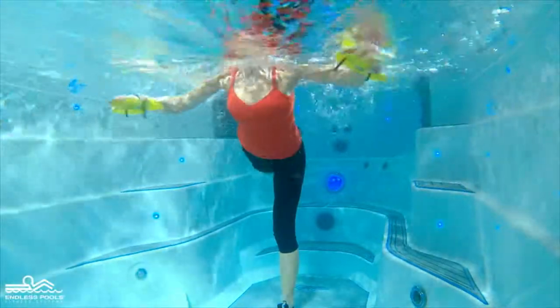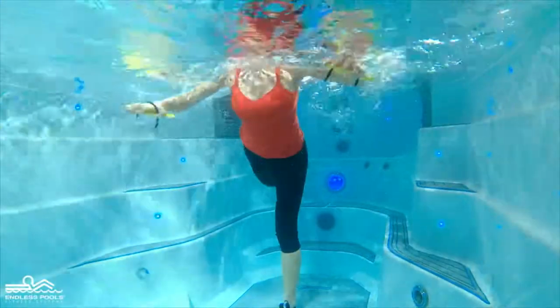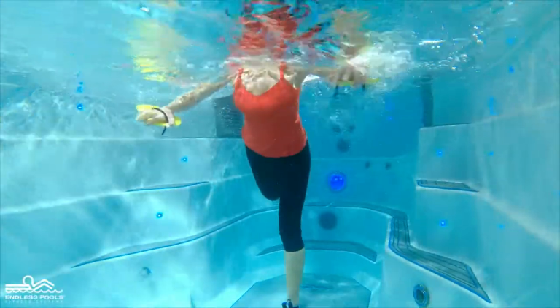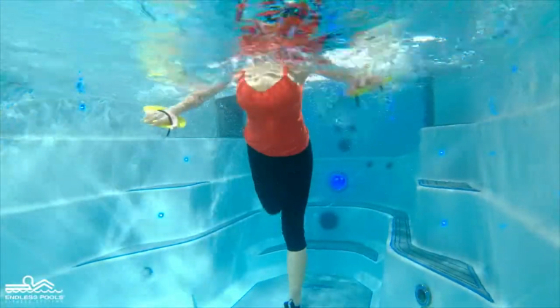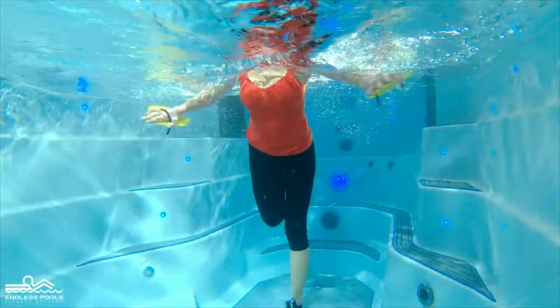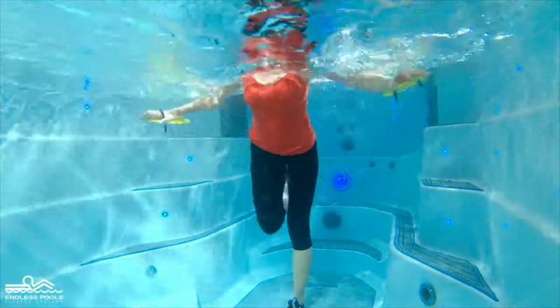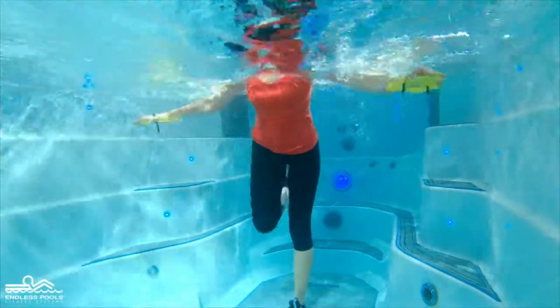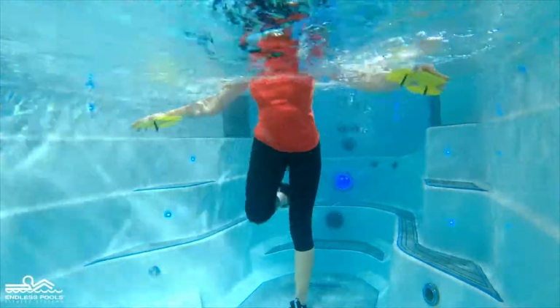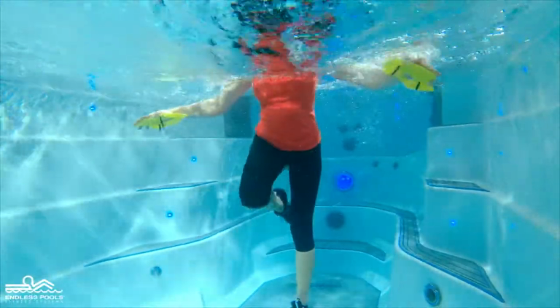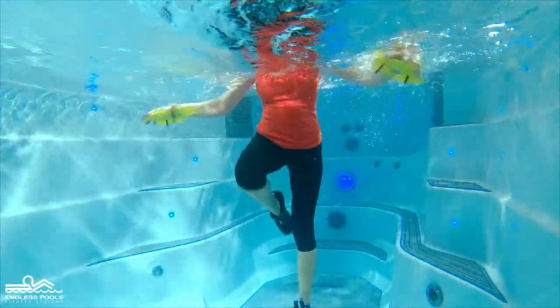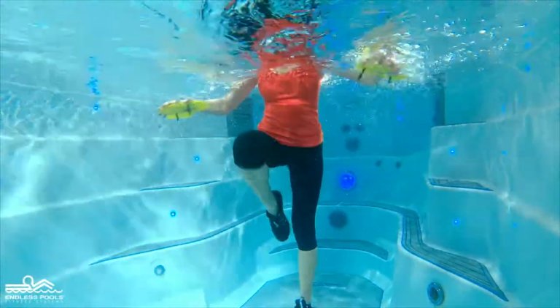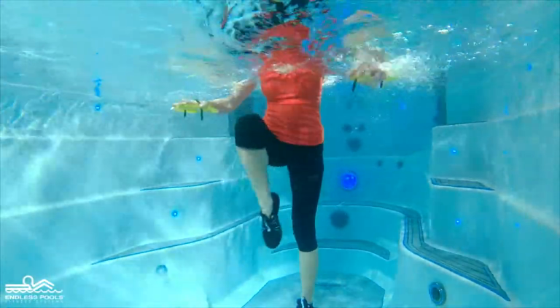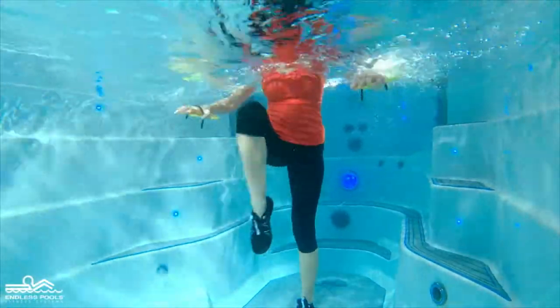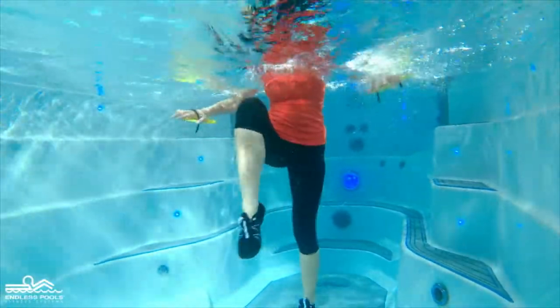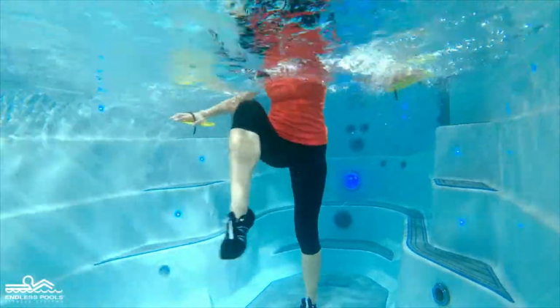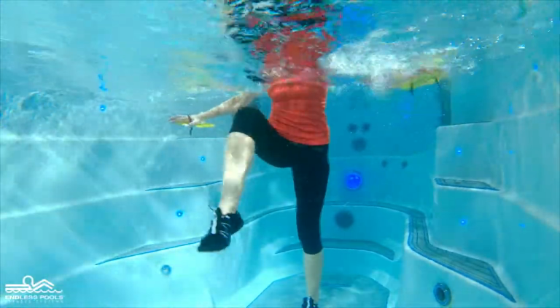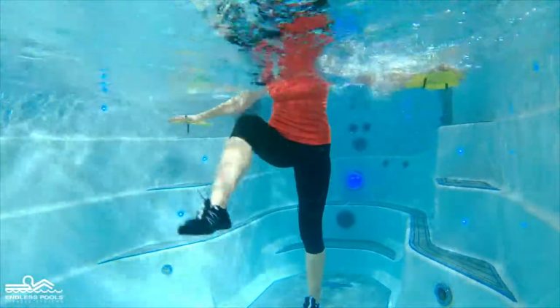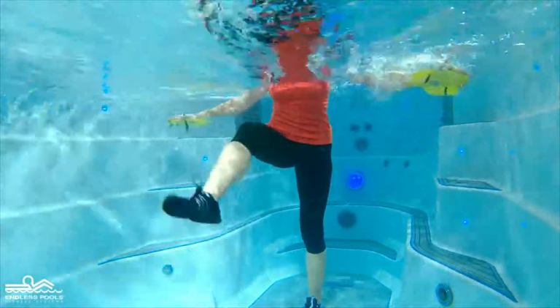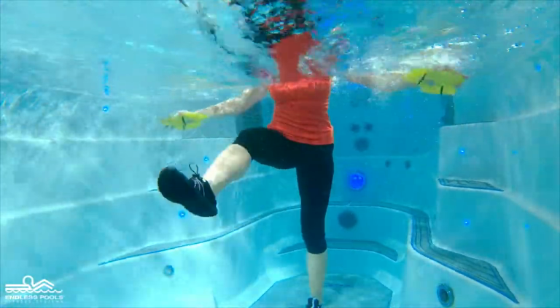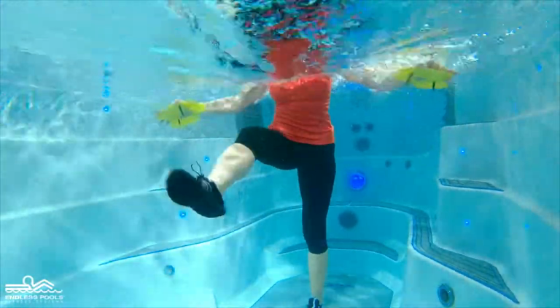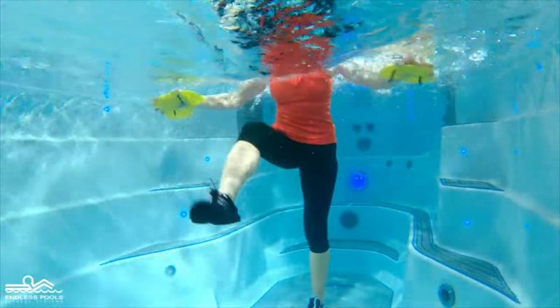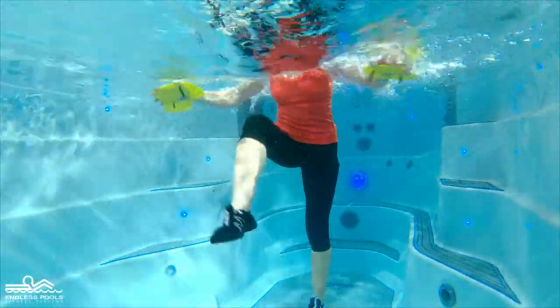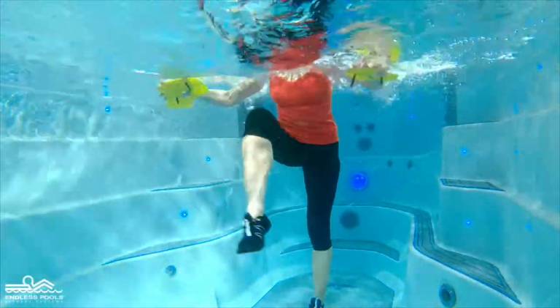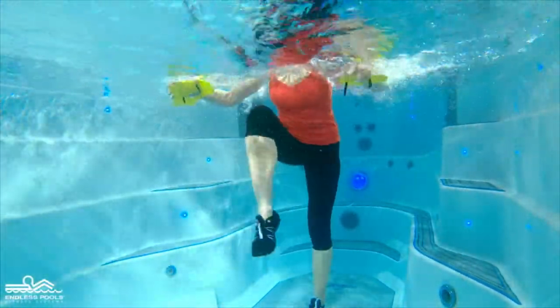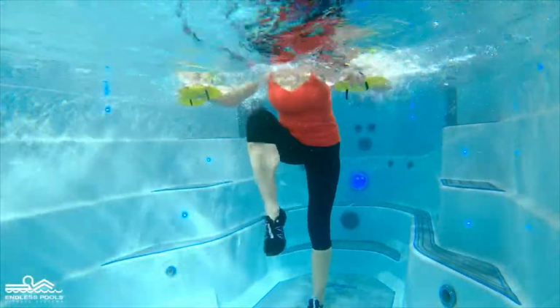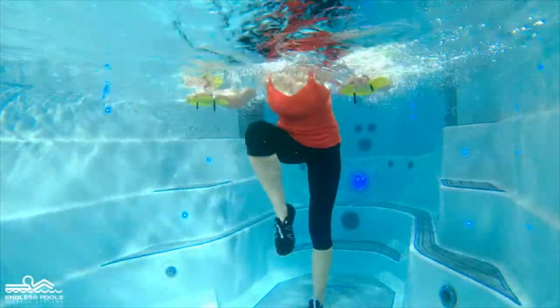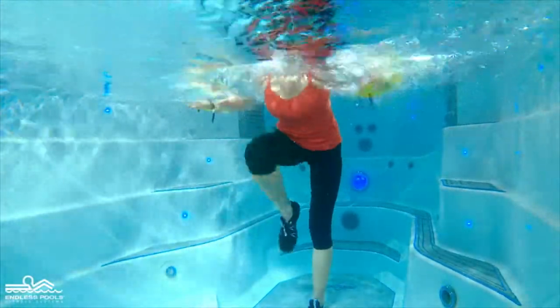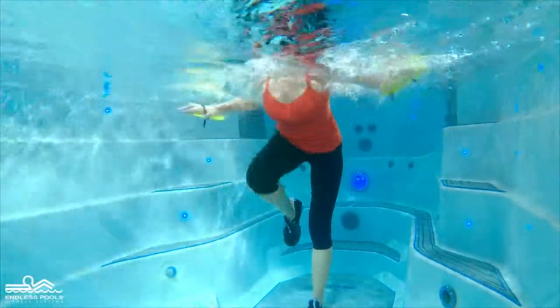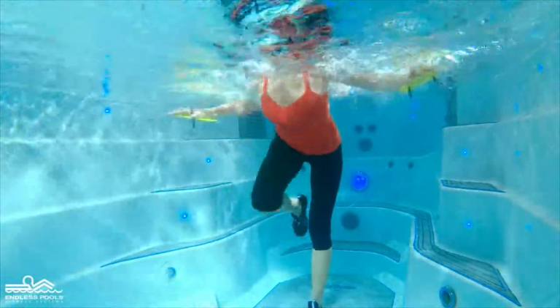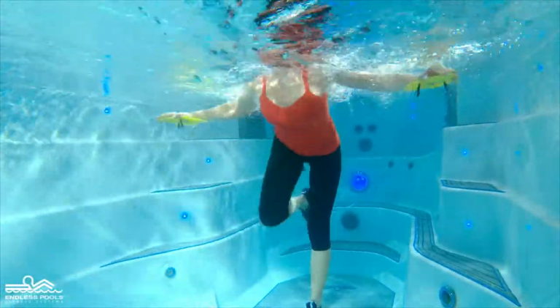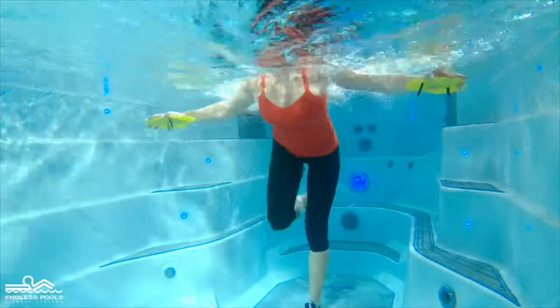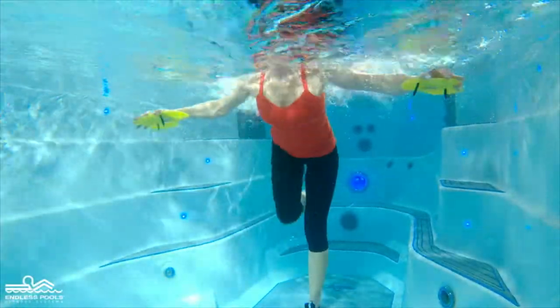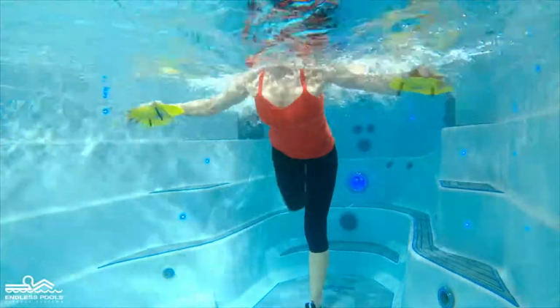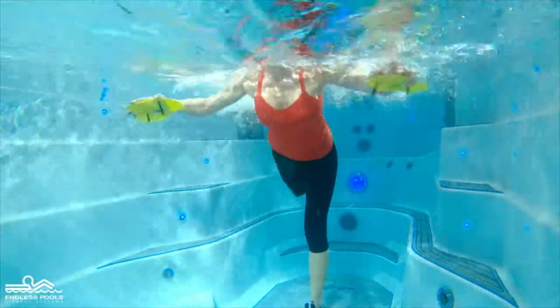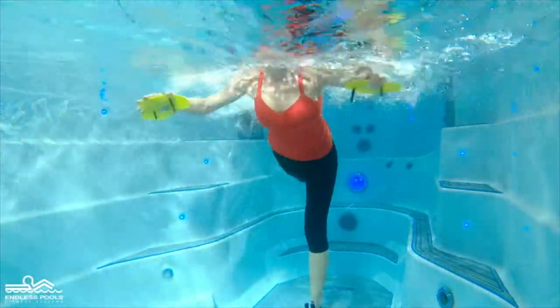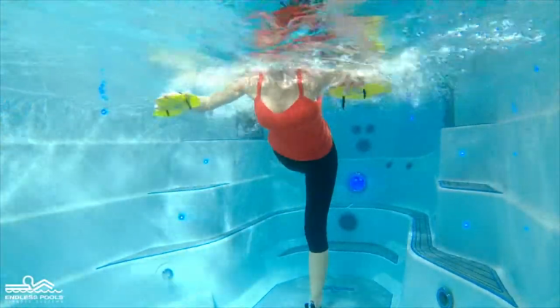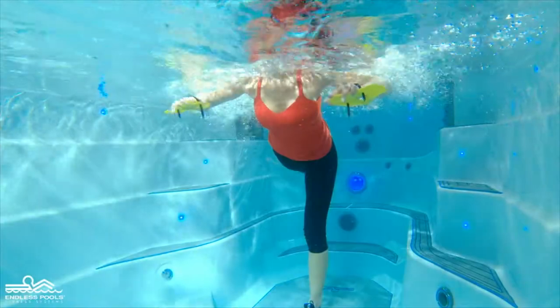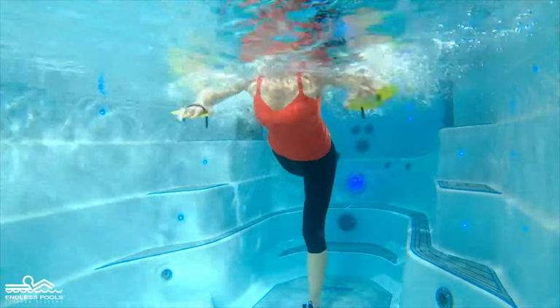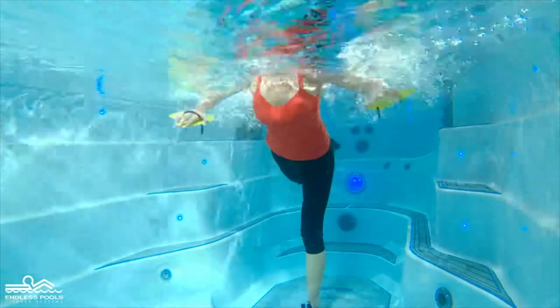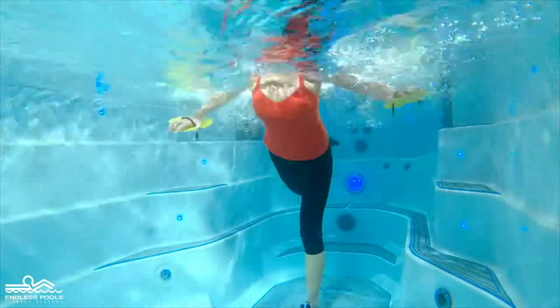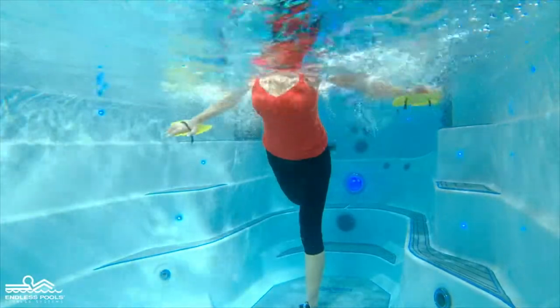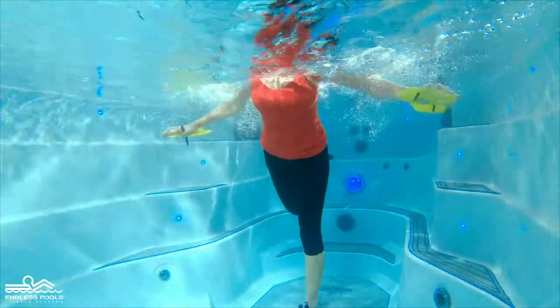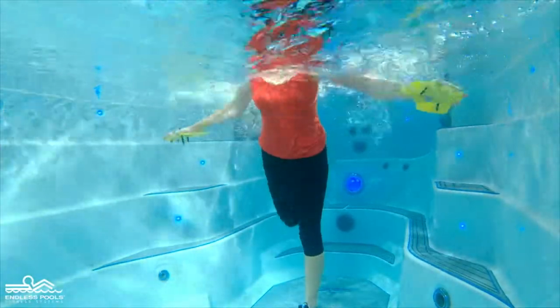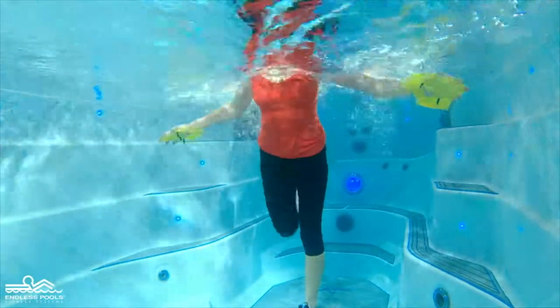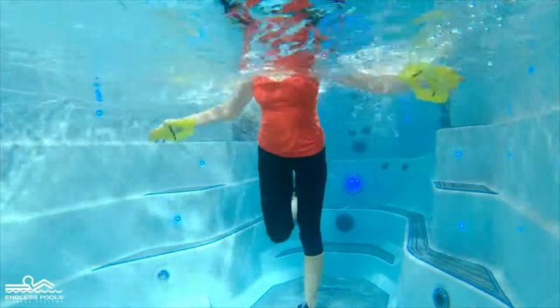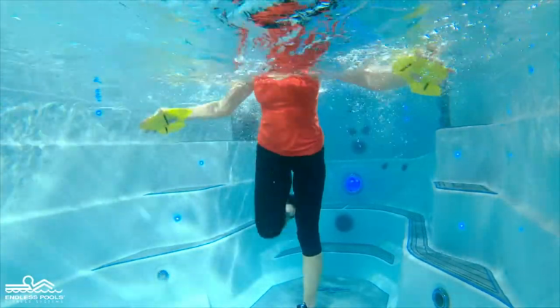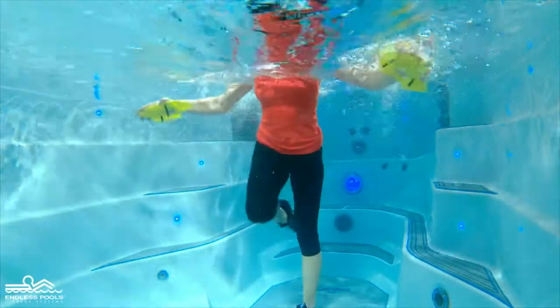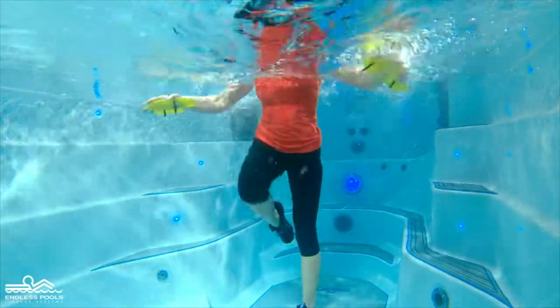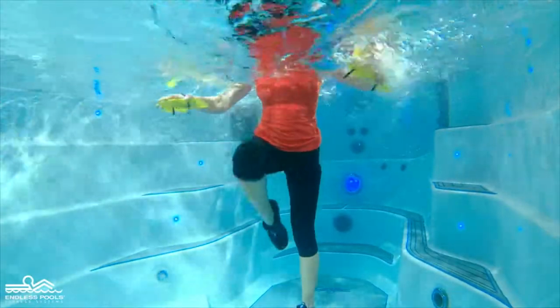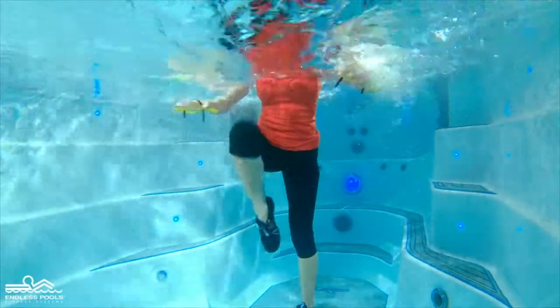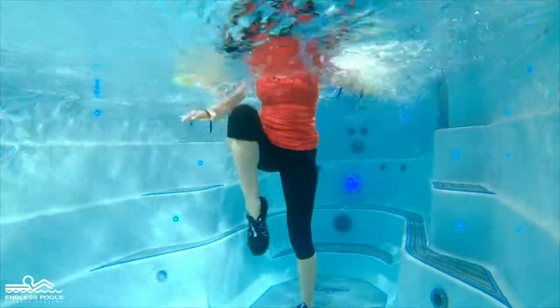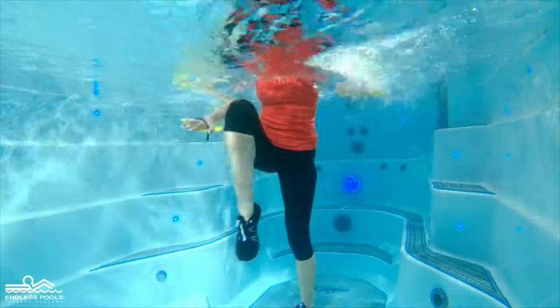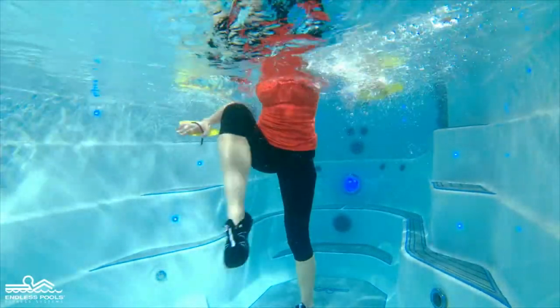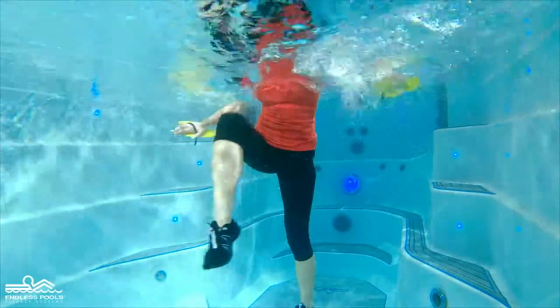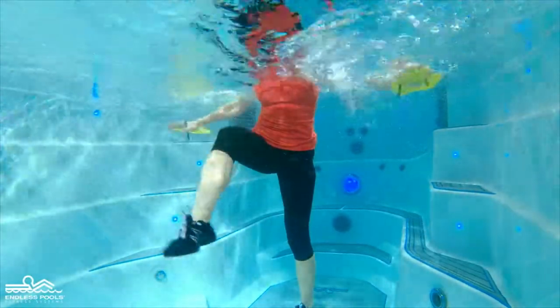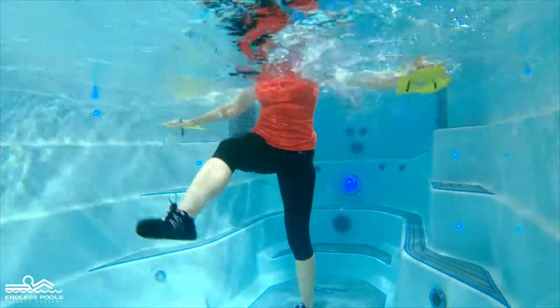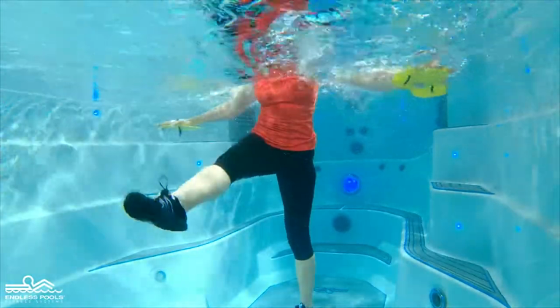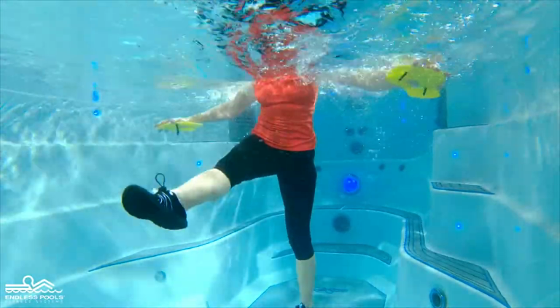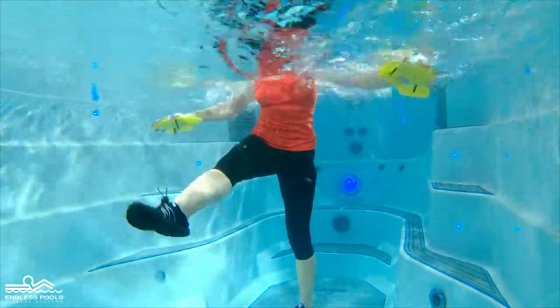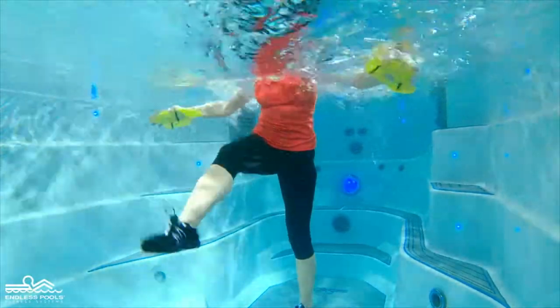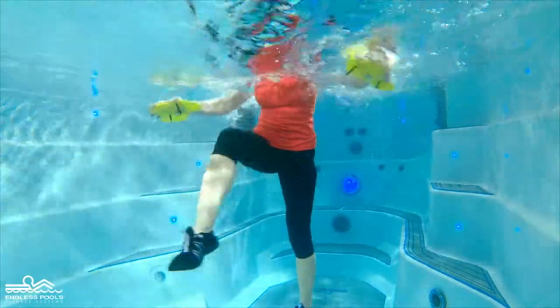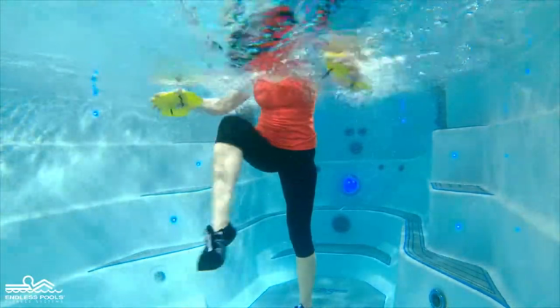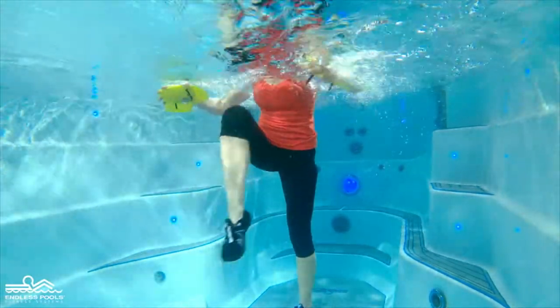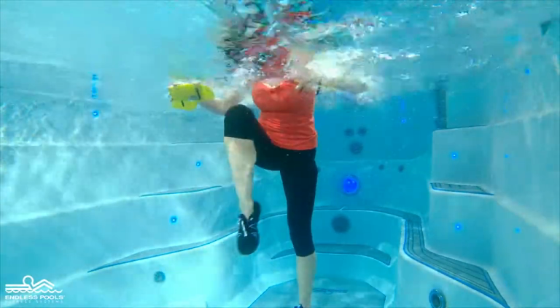Sweep your feet under your body without touching the floor to floating on your back, simulating a pendulum swing.